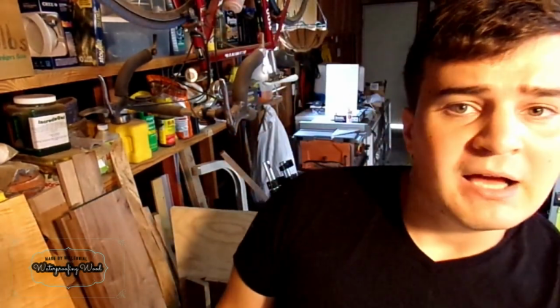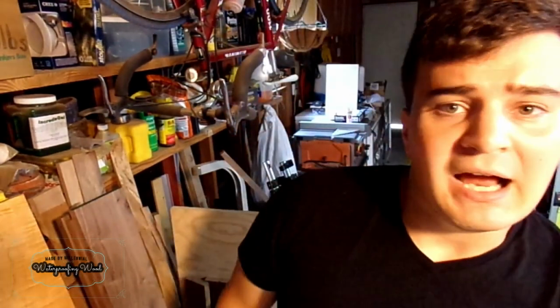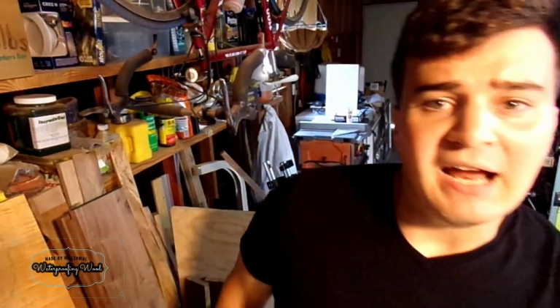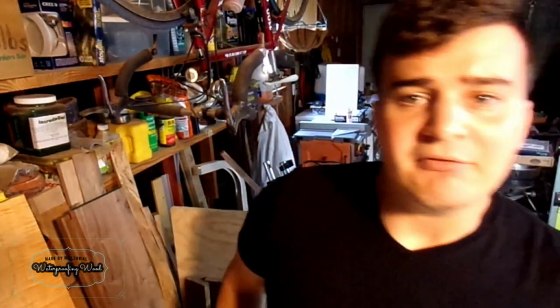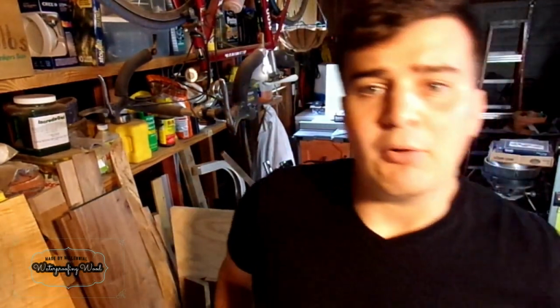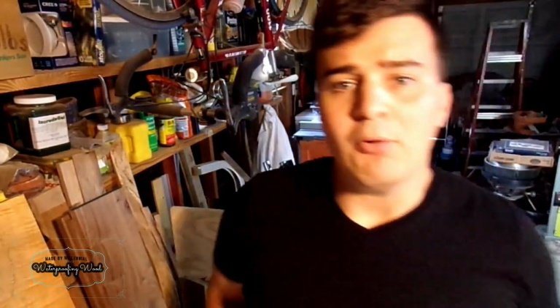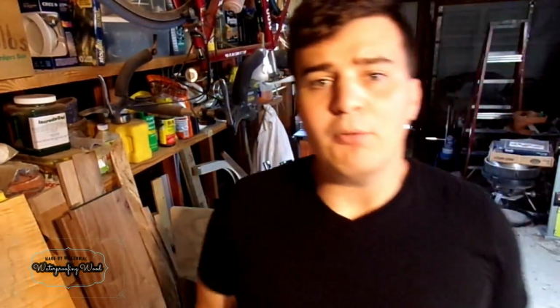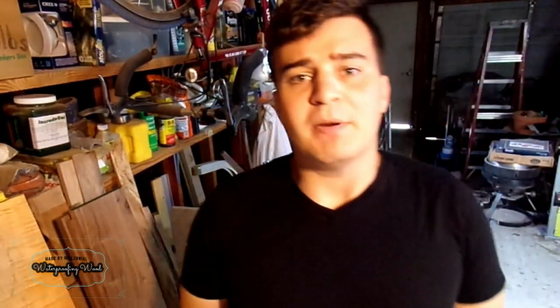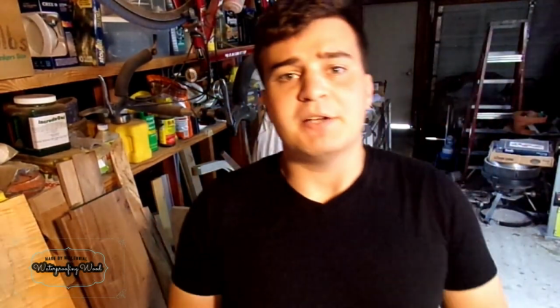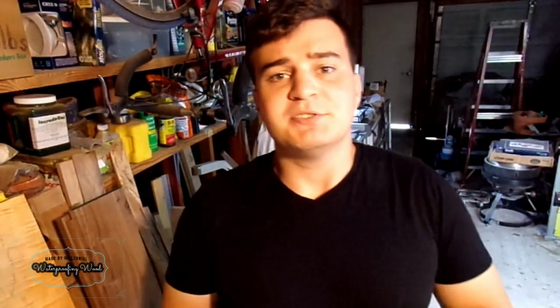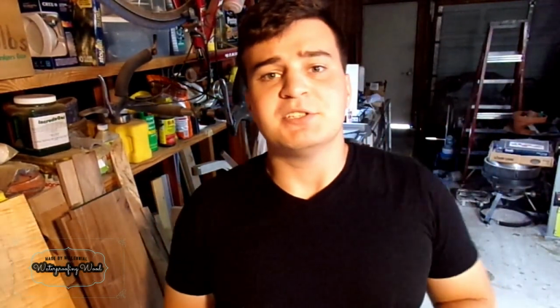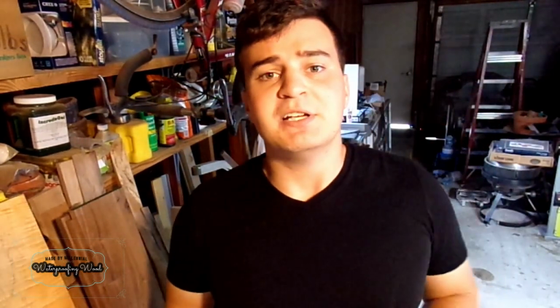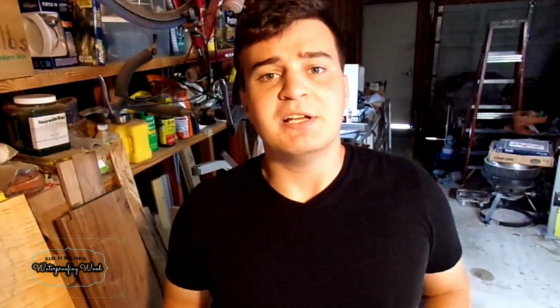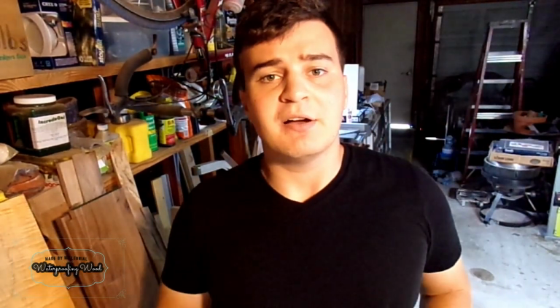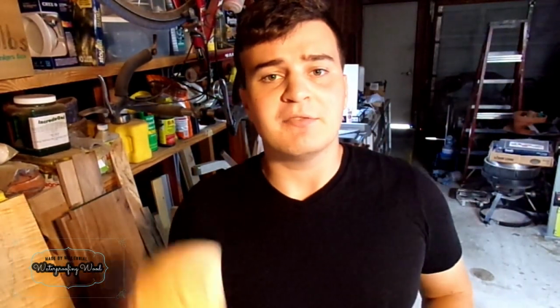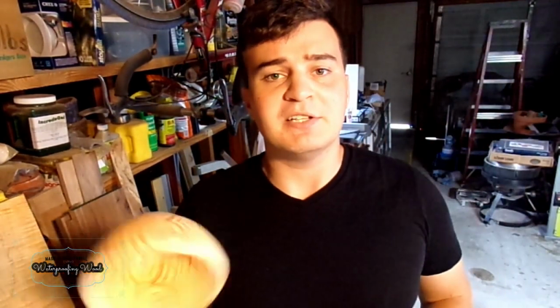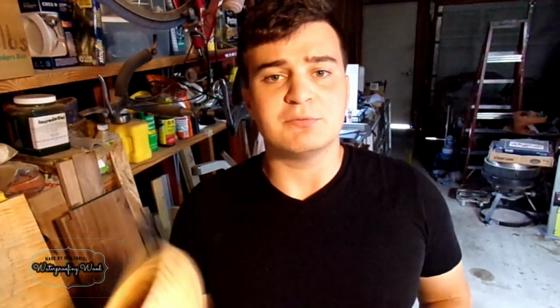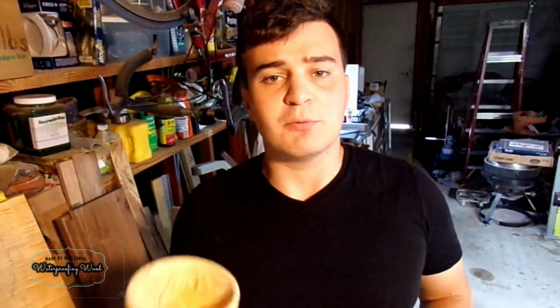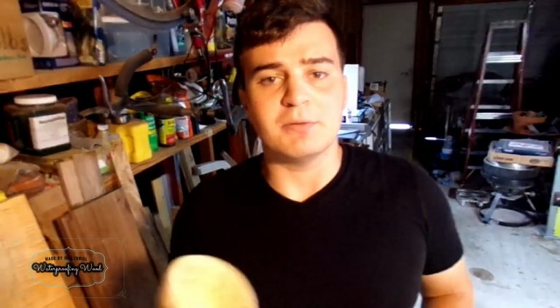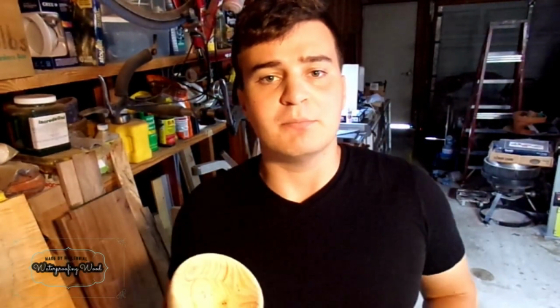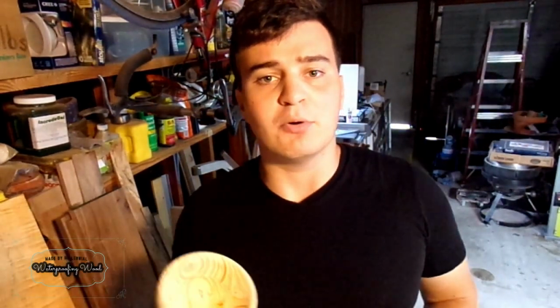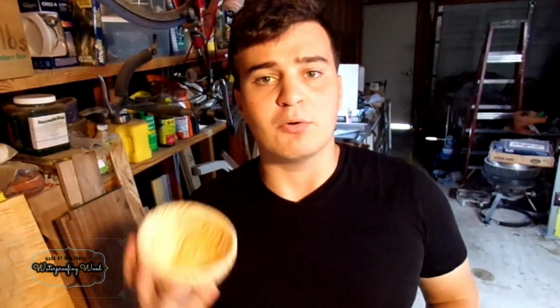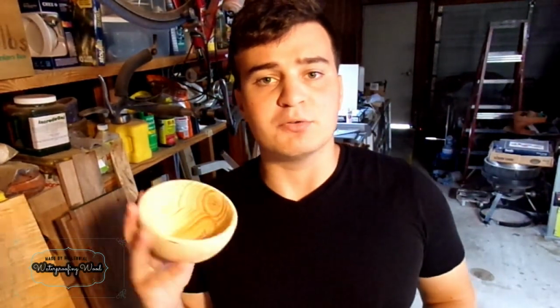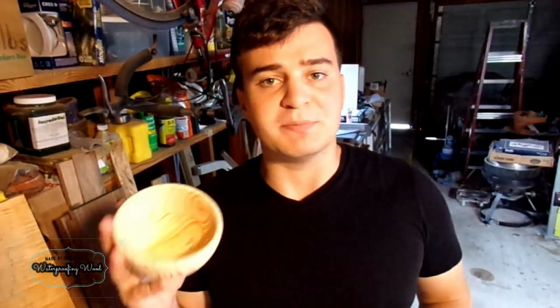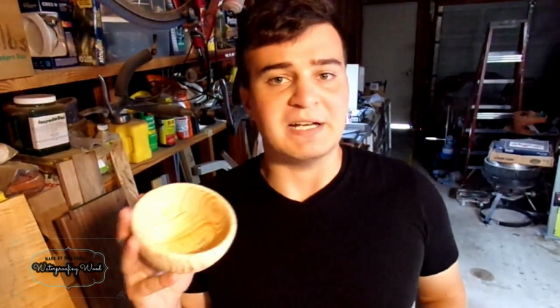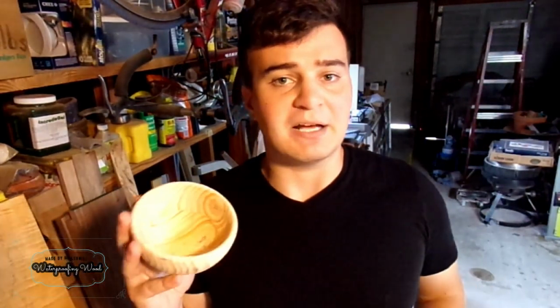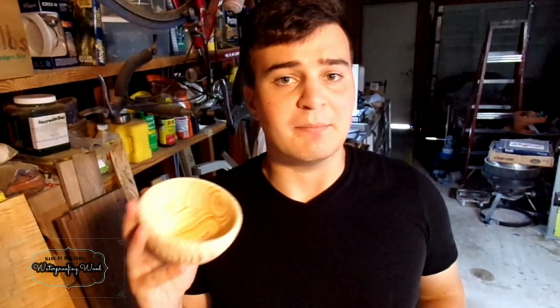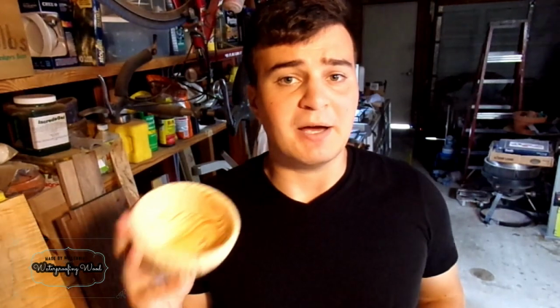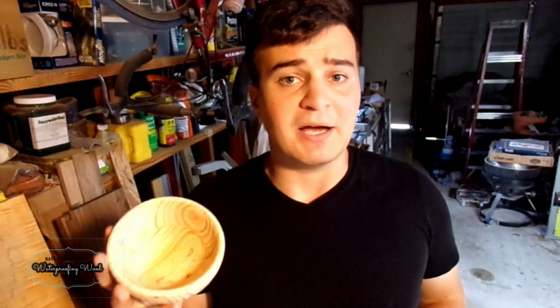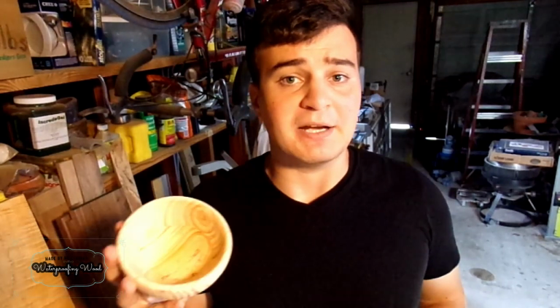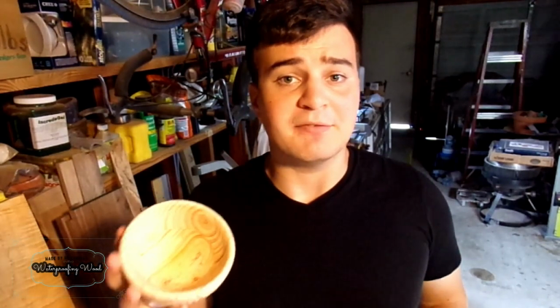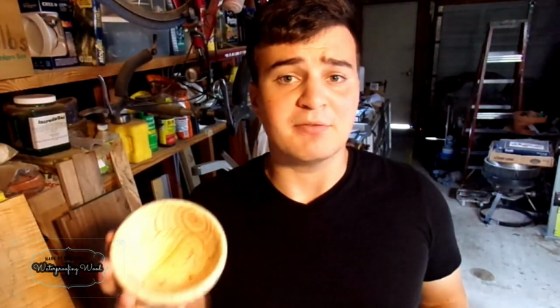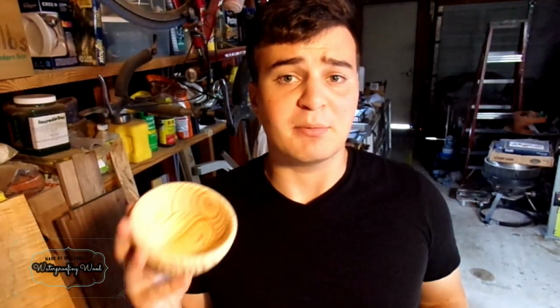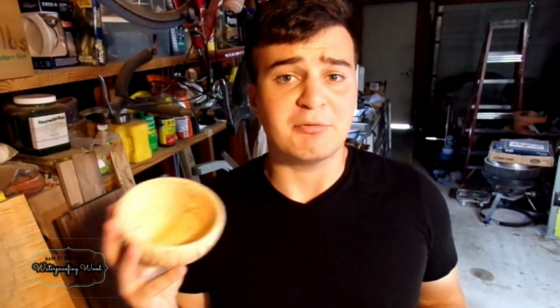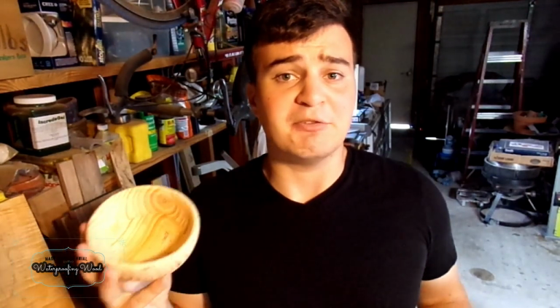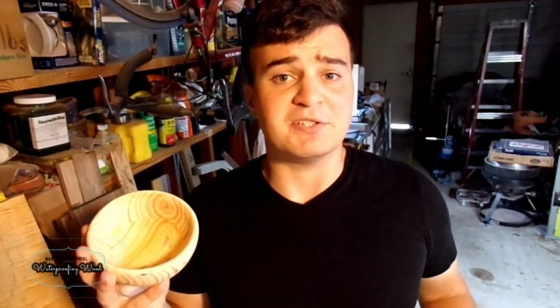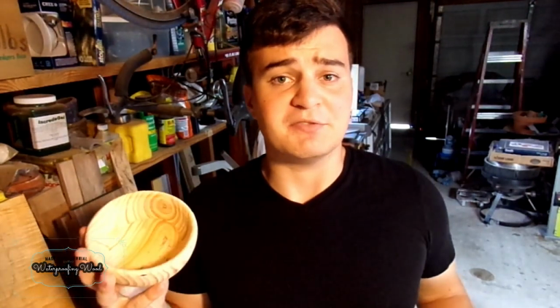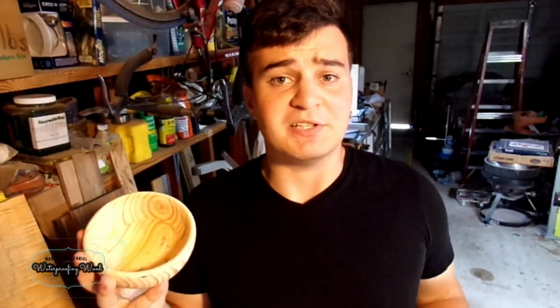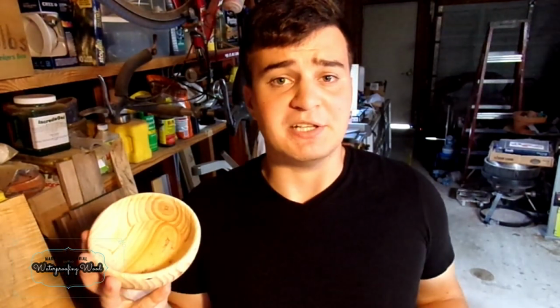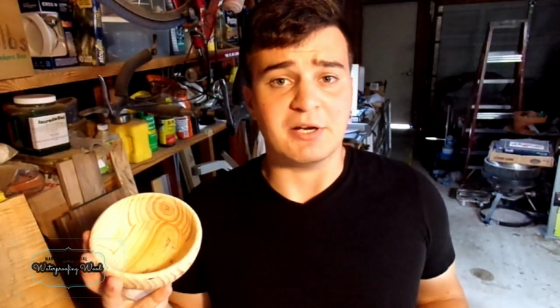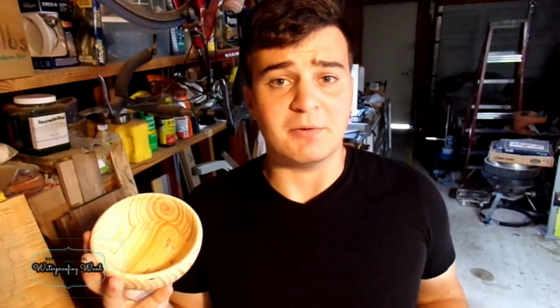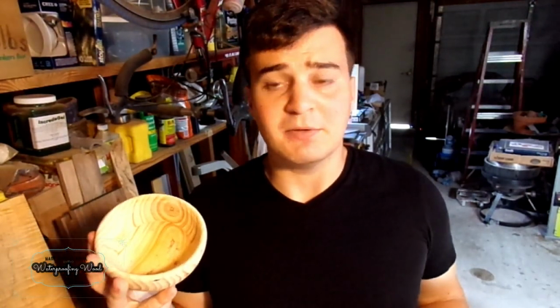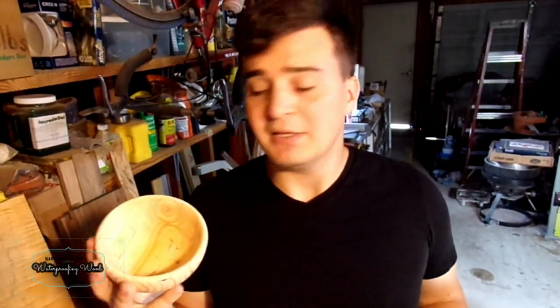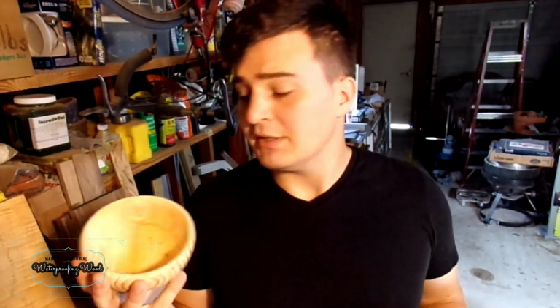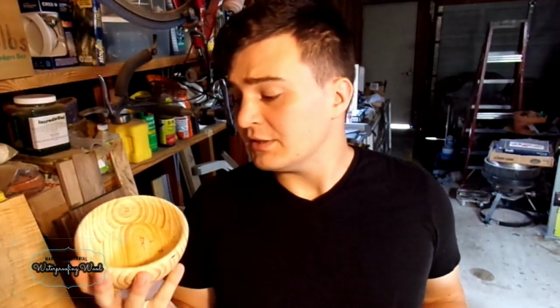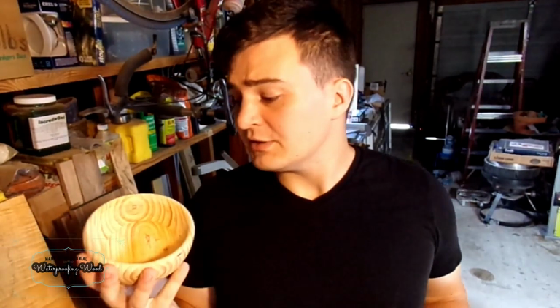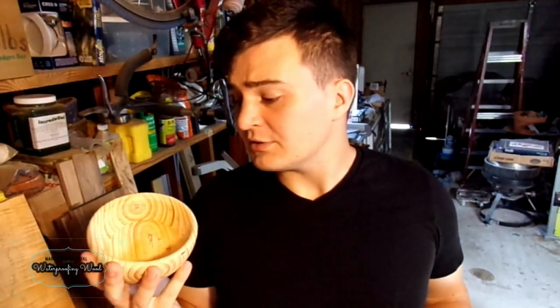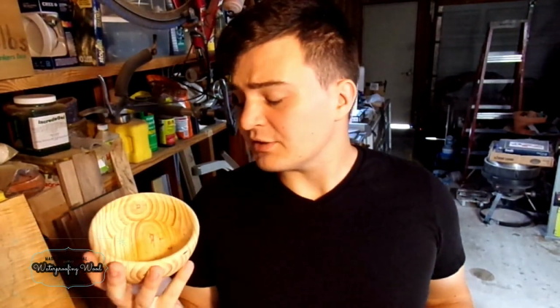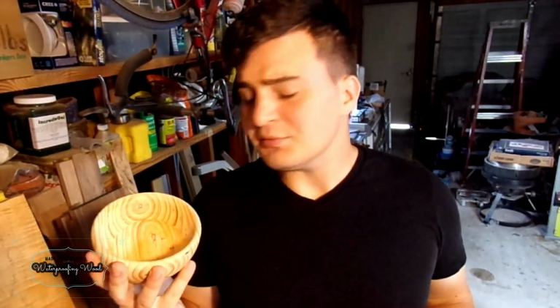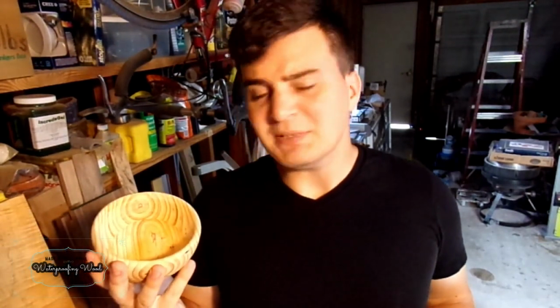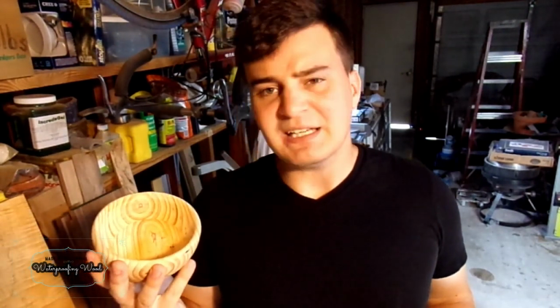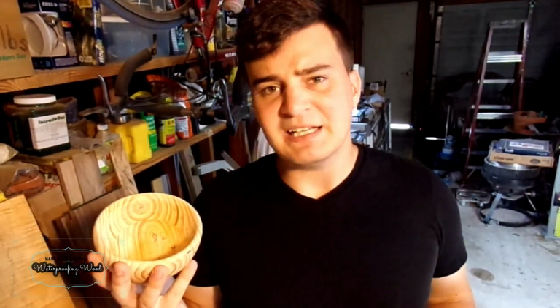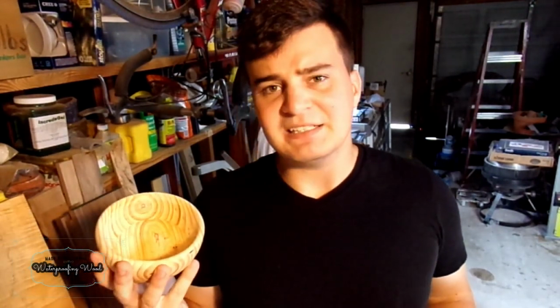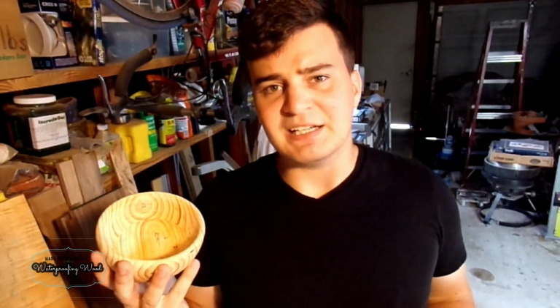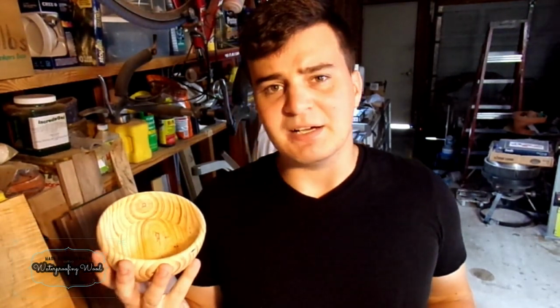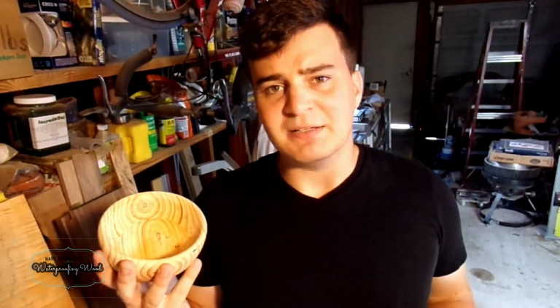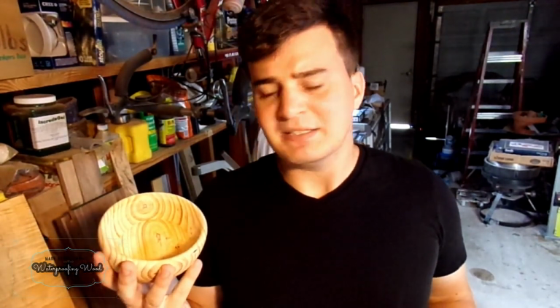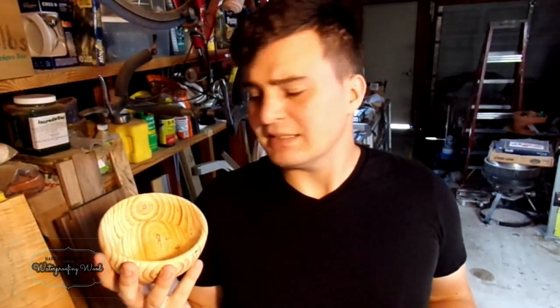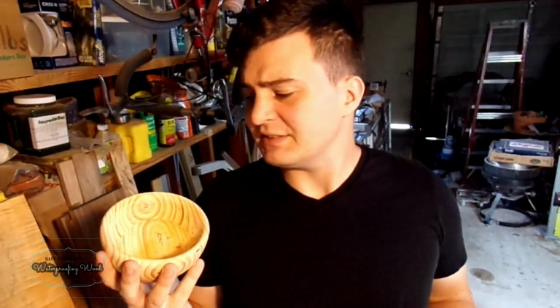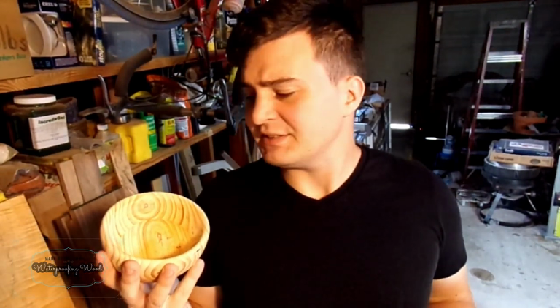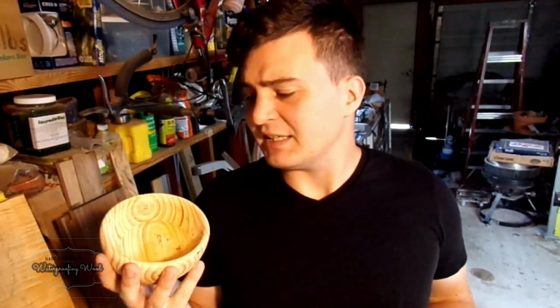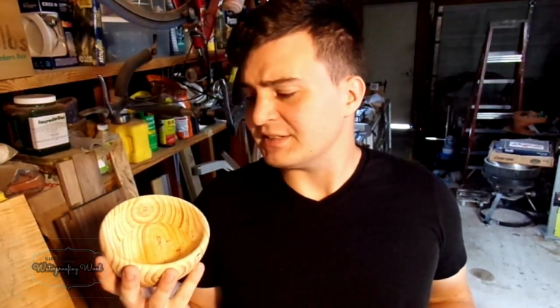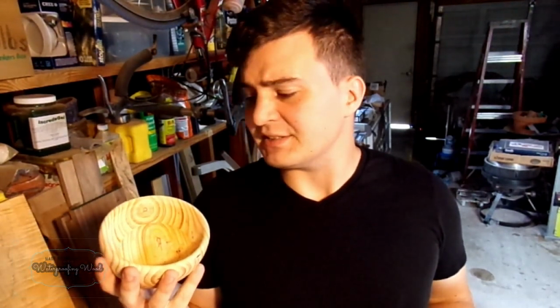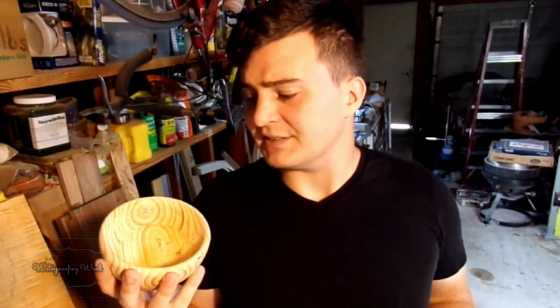I have a whole bunch of these wooden bowls made out of pine from a previous video, so it gives me an idea — let's test this.